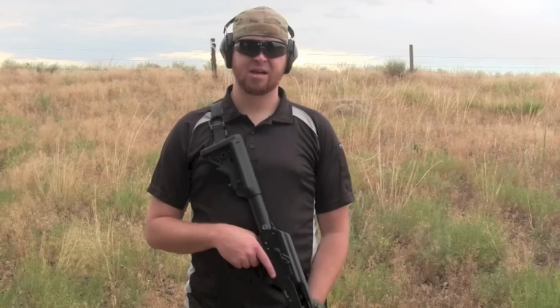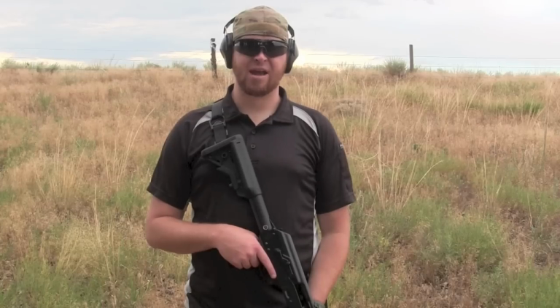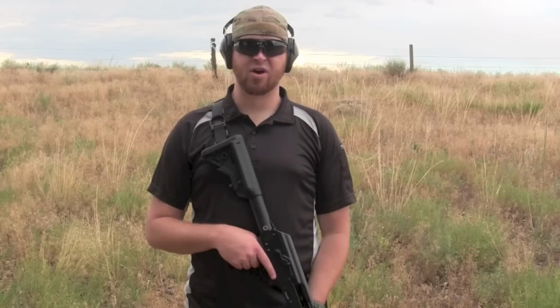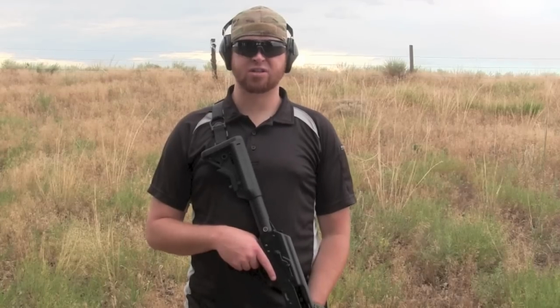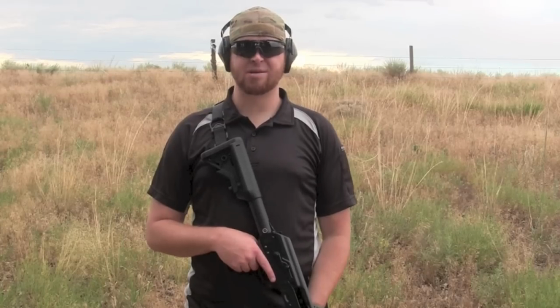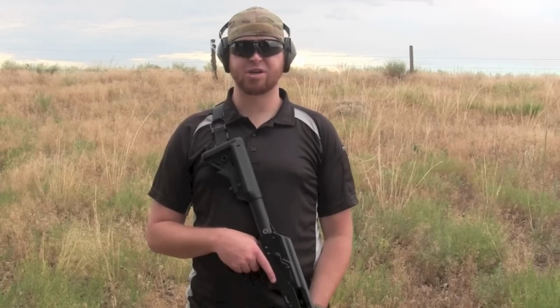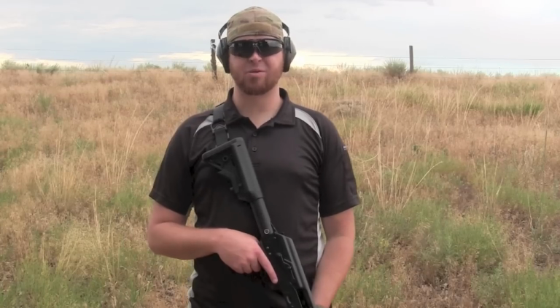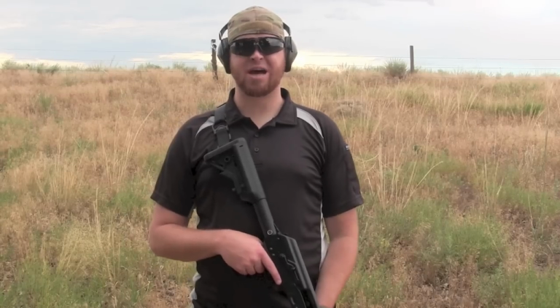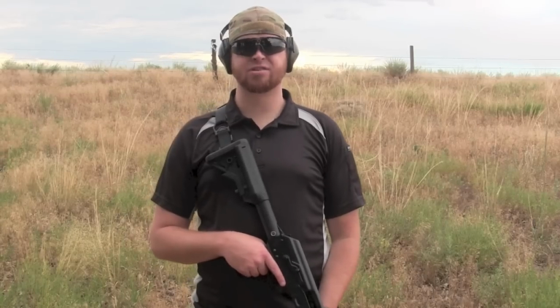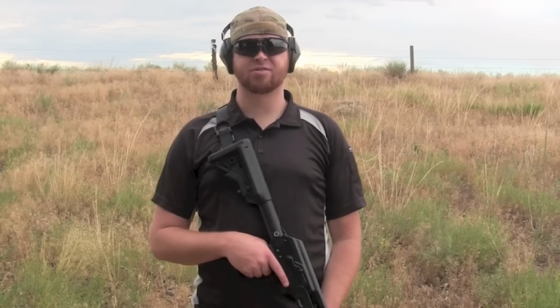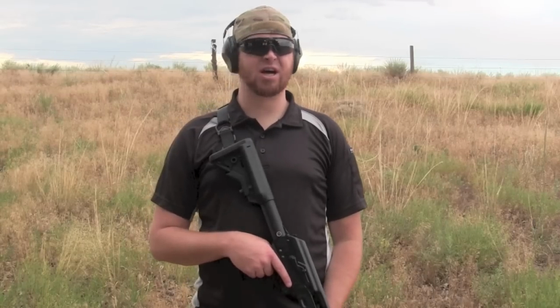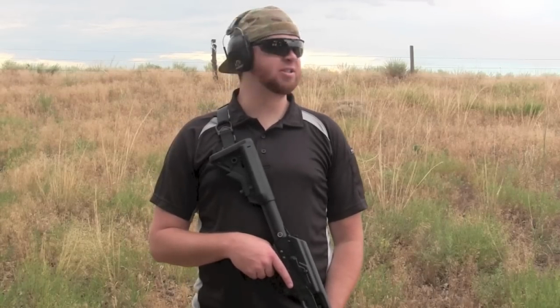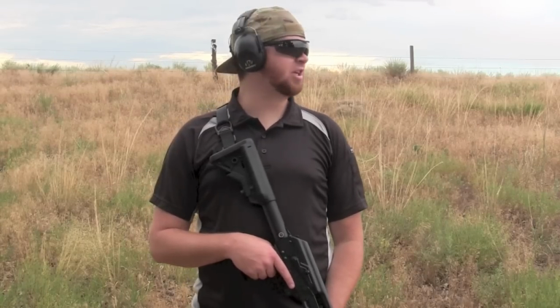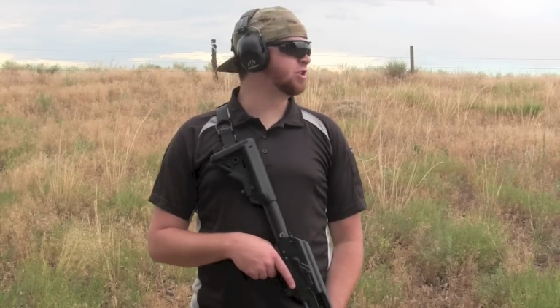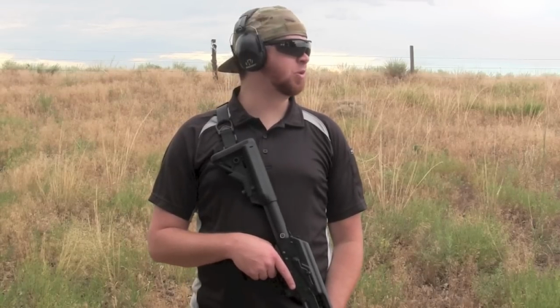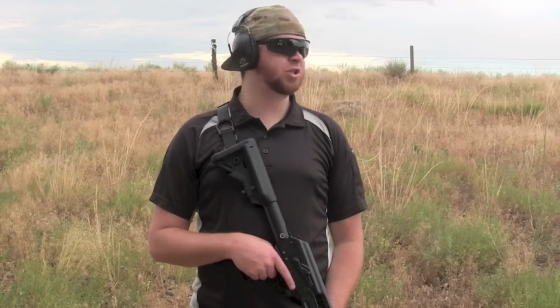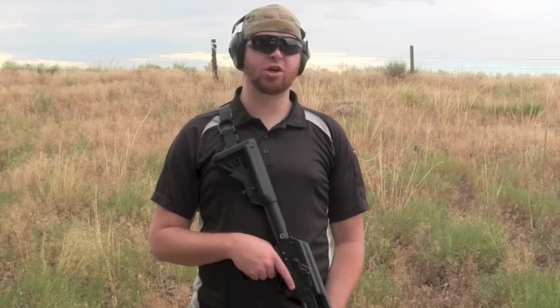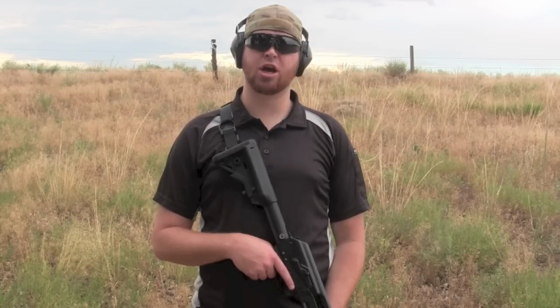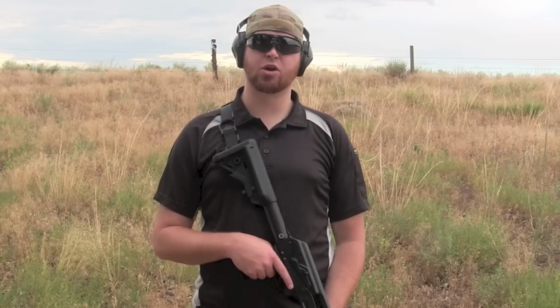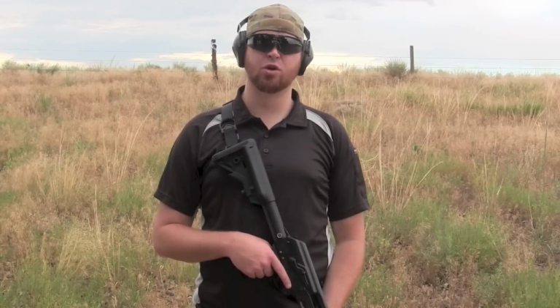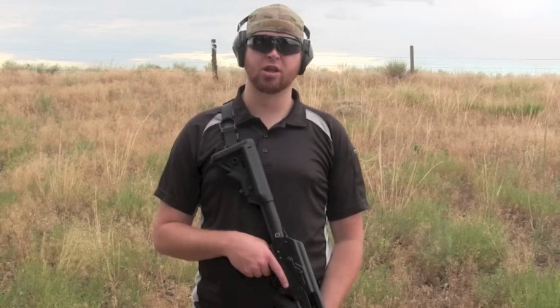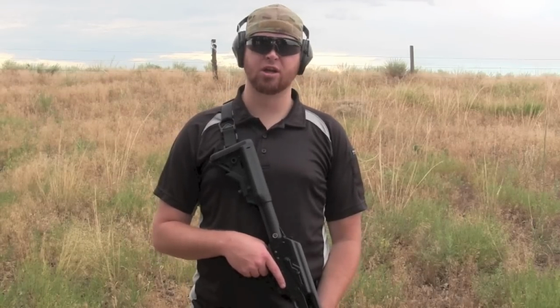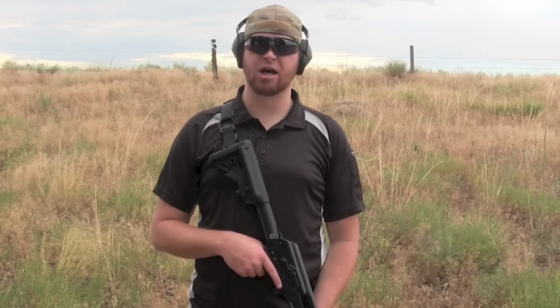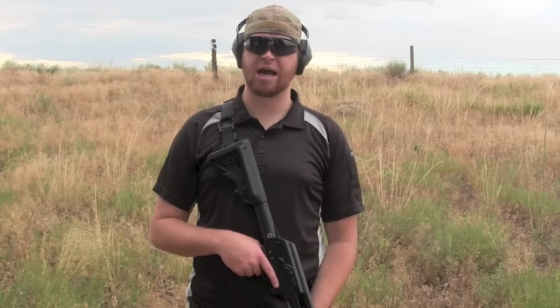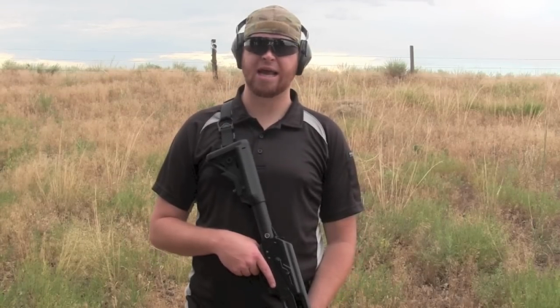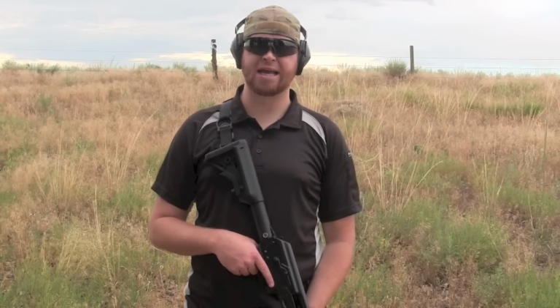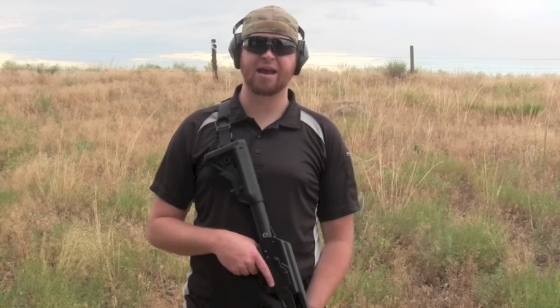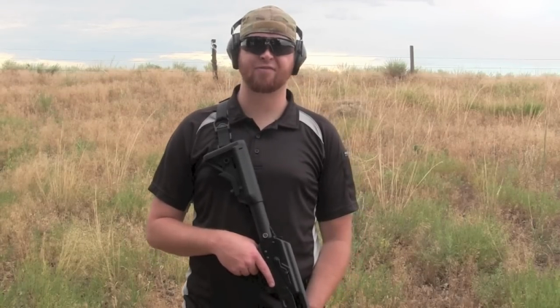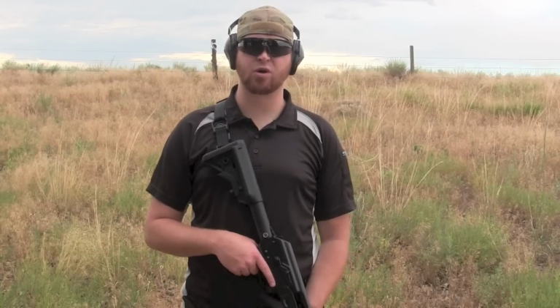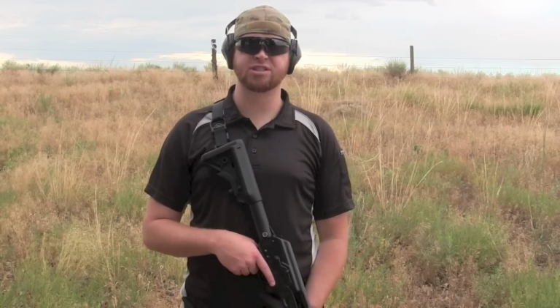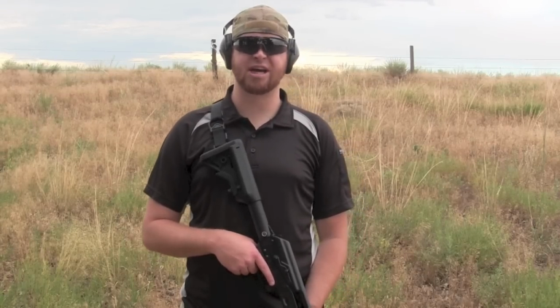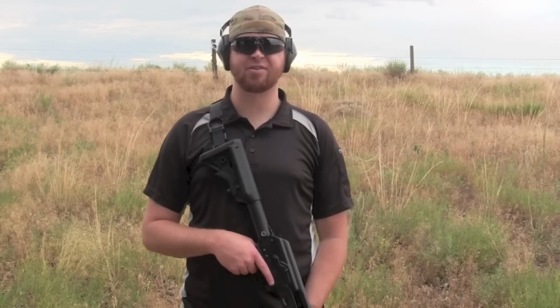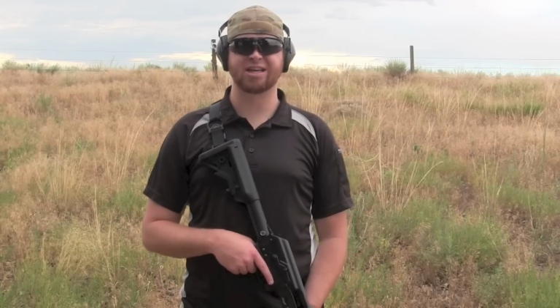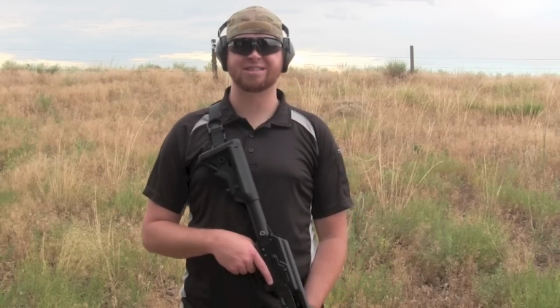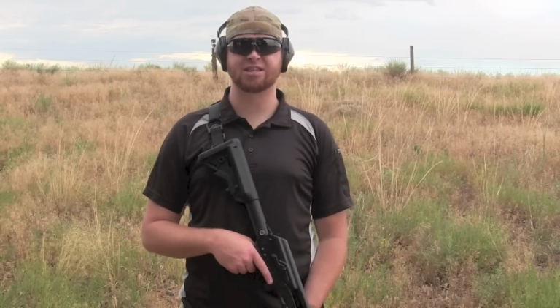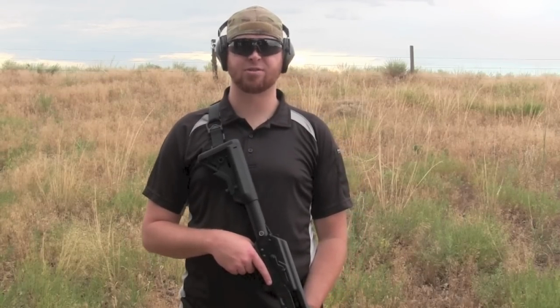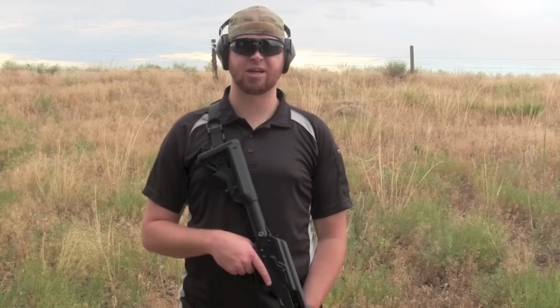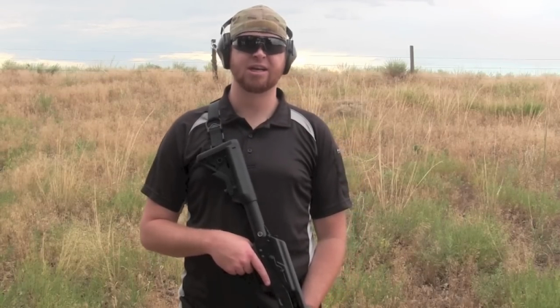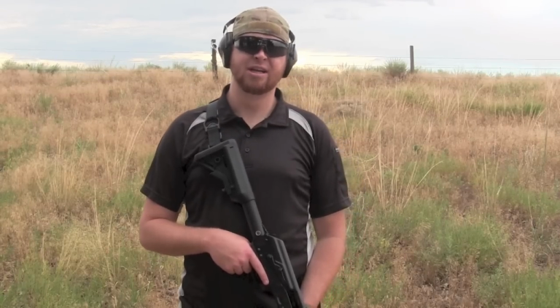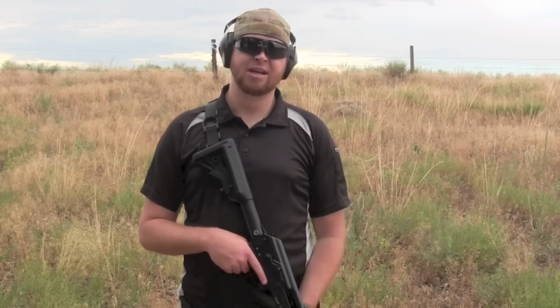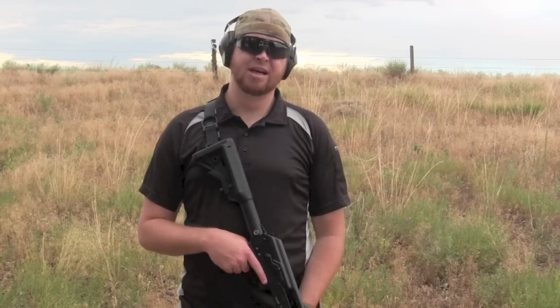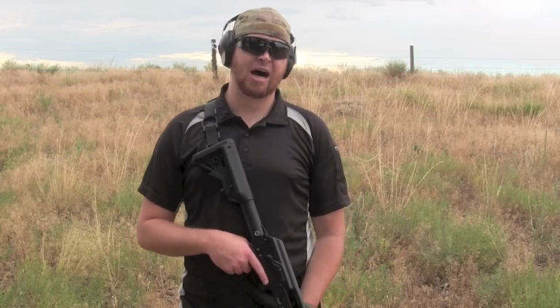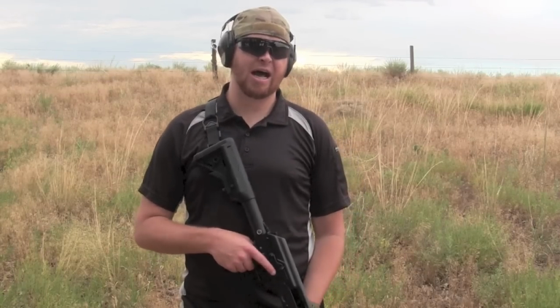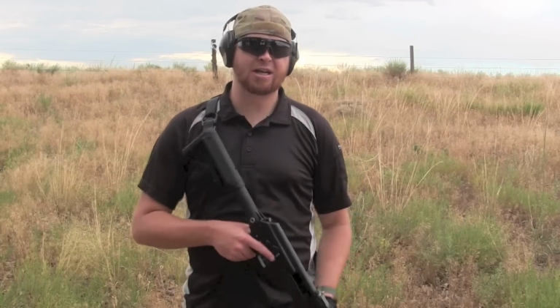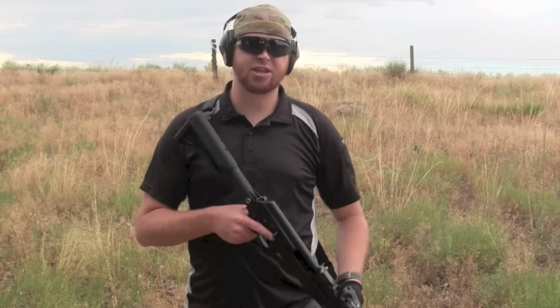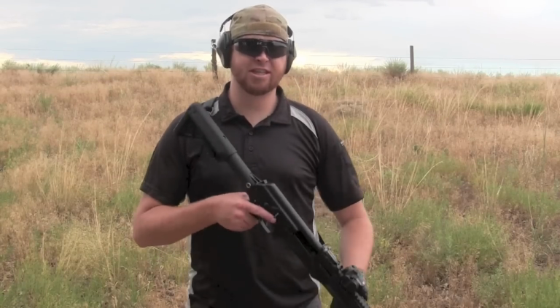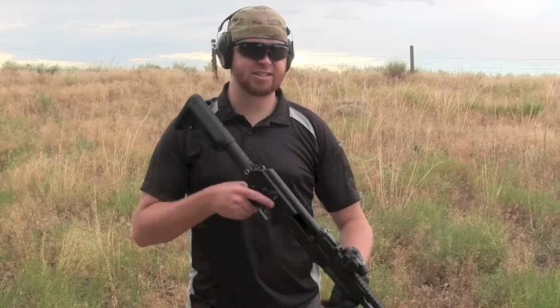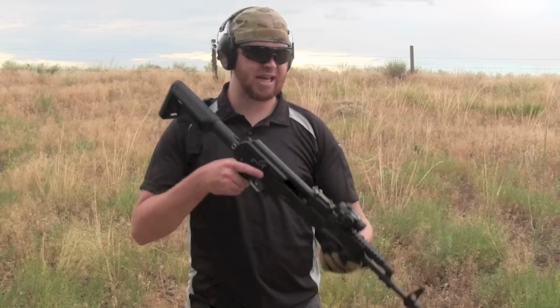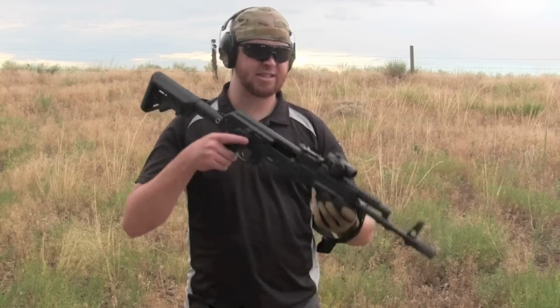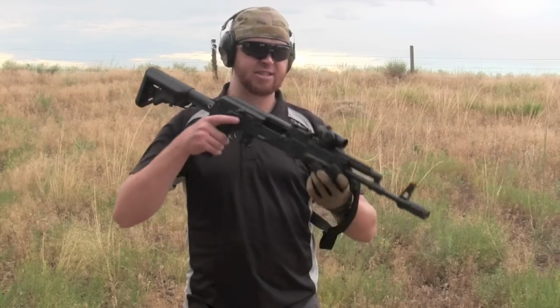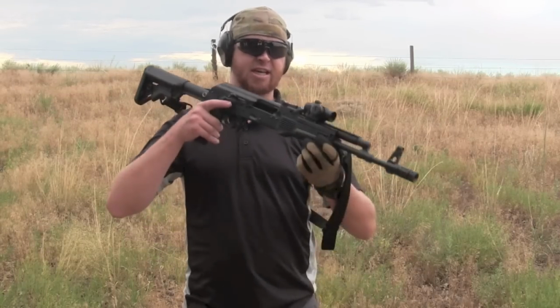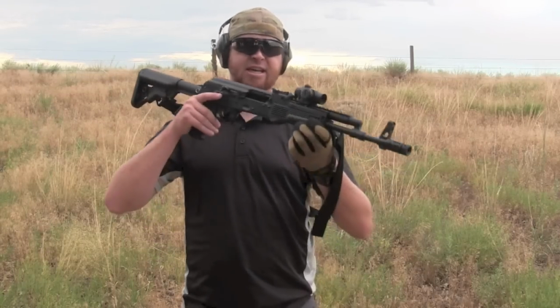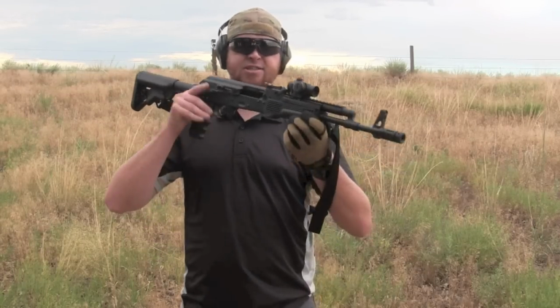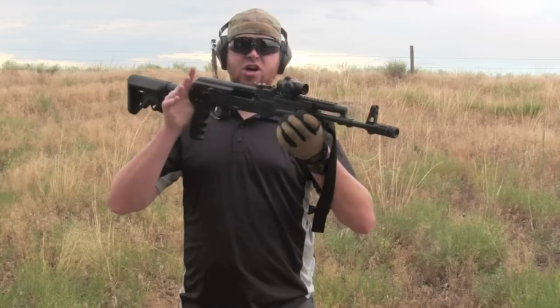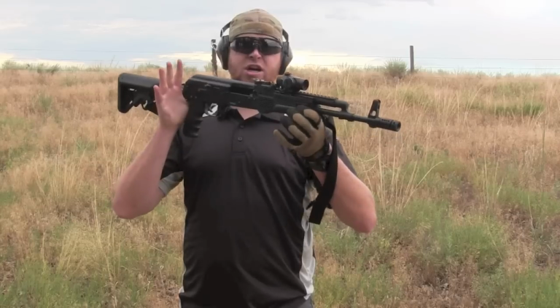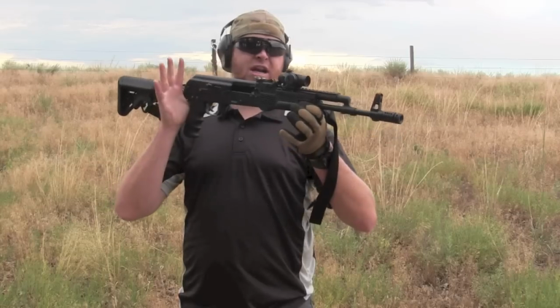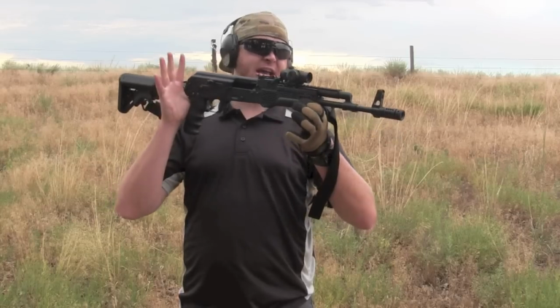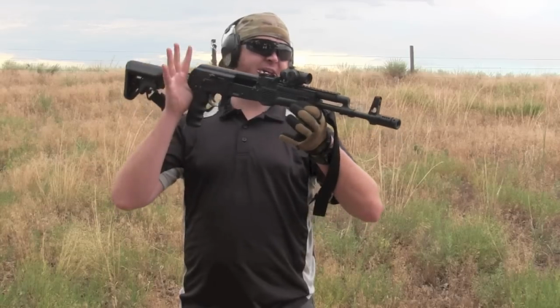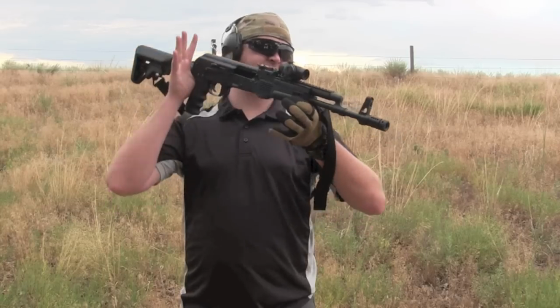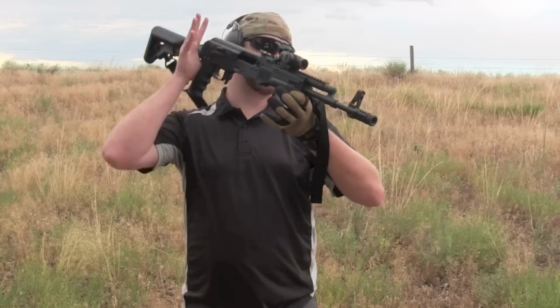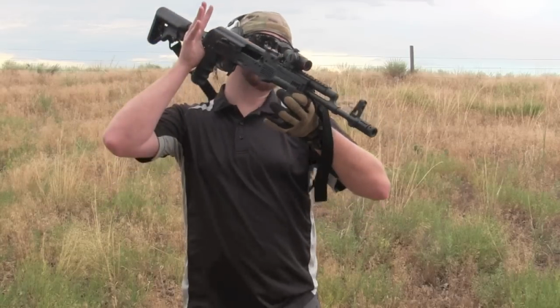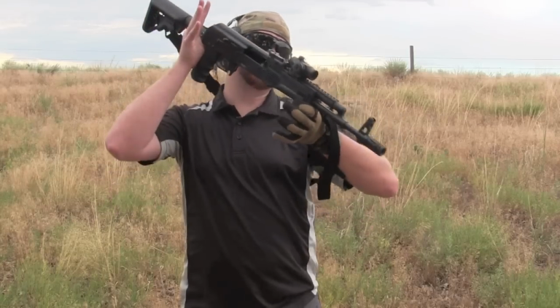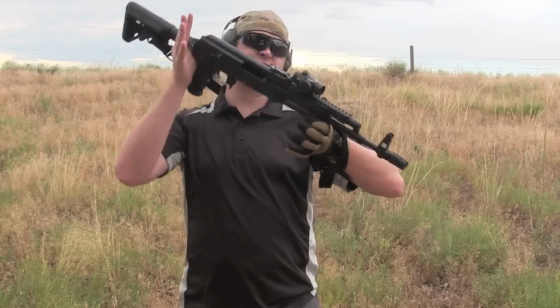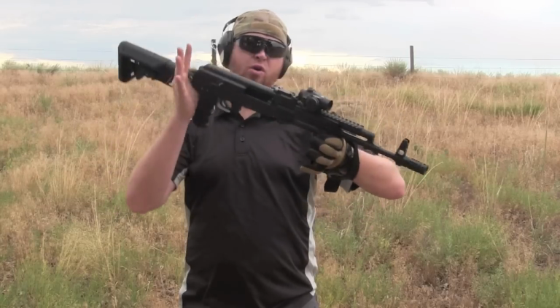Hey folks, Ebbs here with House of Guns. I just want to show you a cool little AK-47 accessory — actually, in this case, it is on an AK-74.